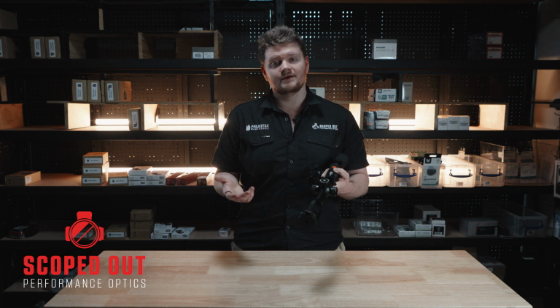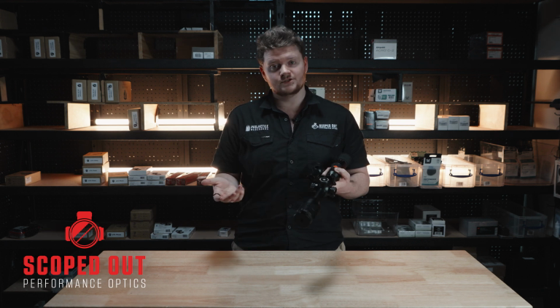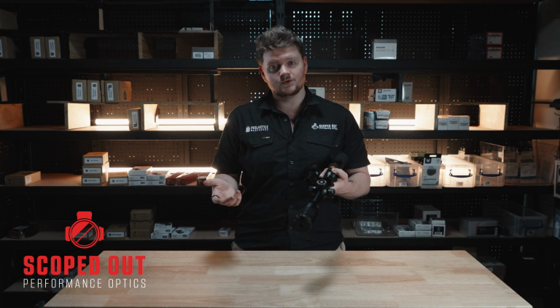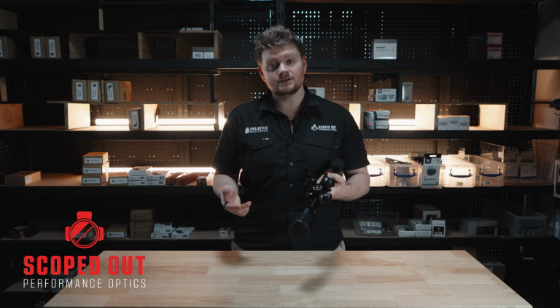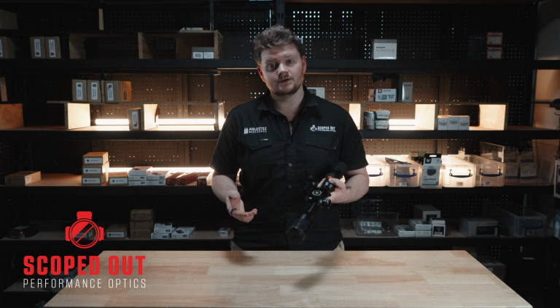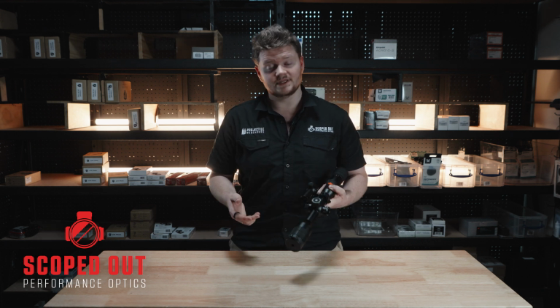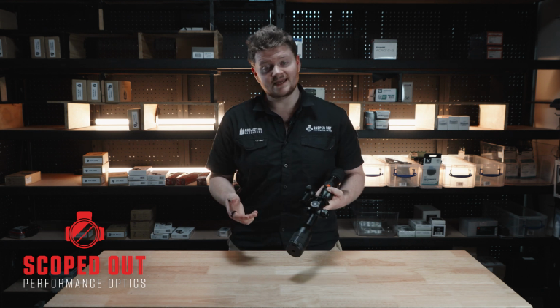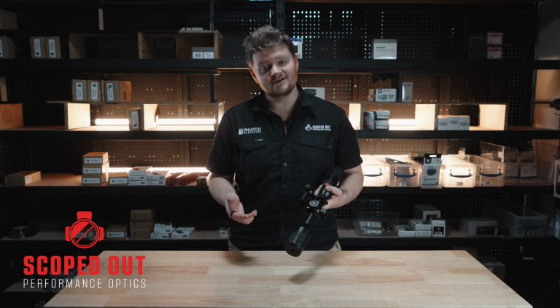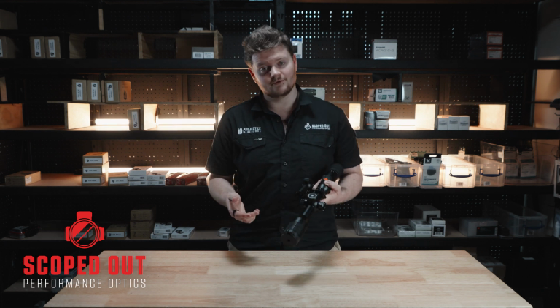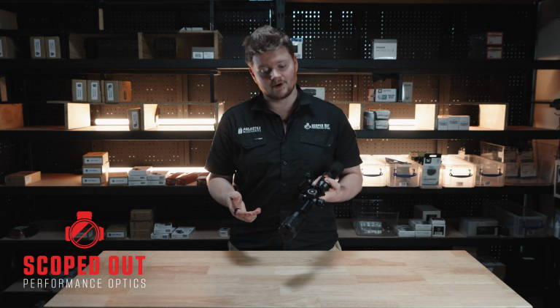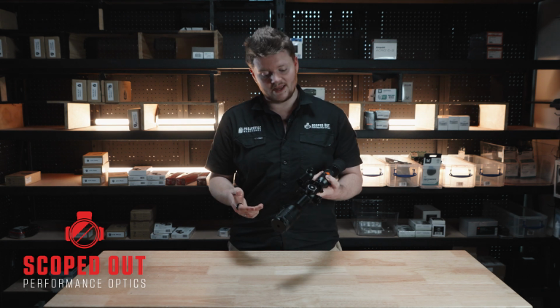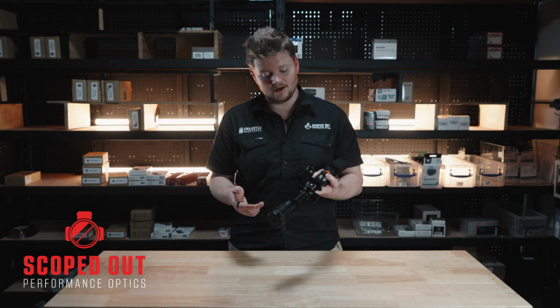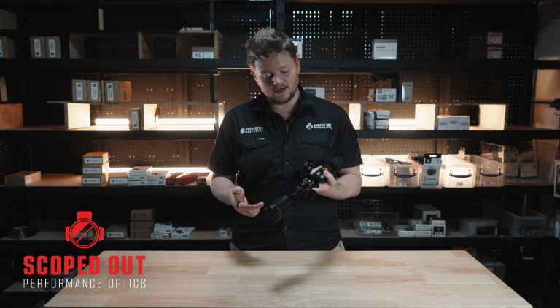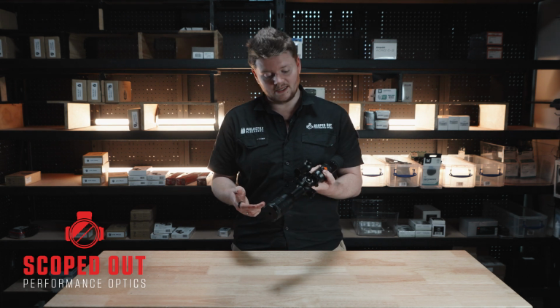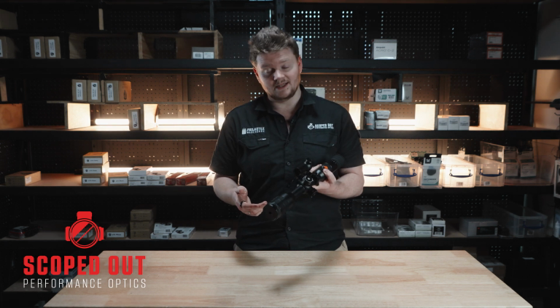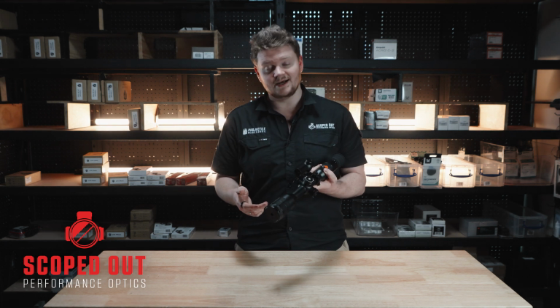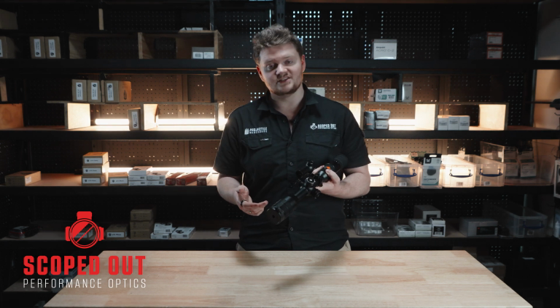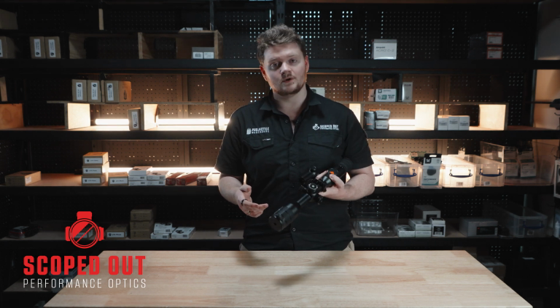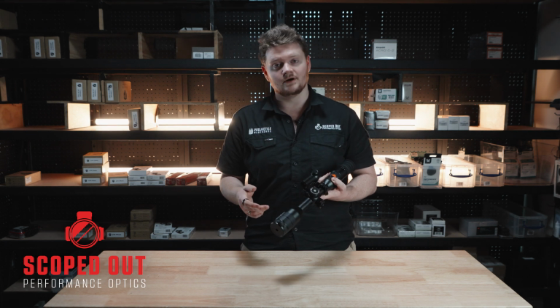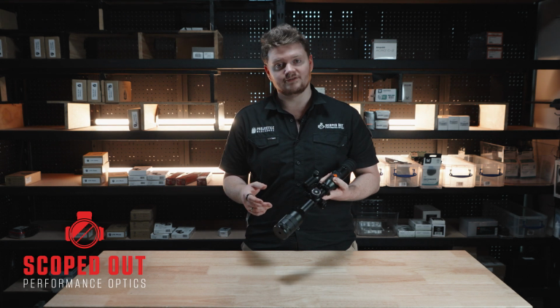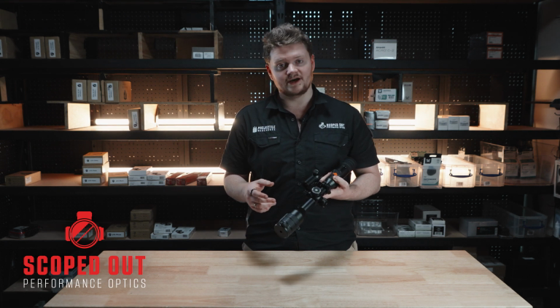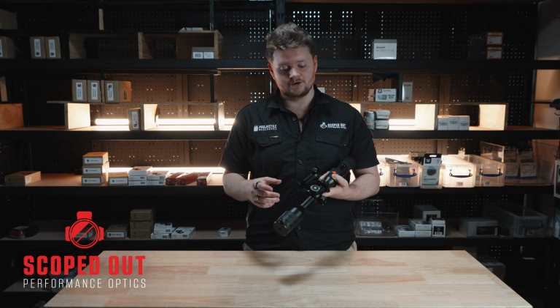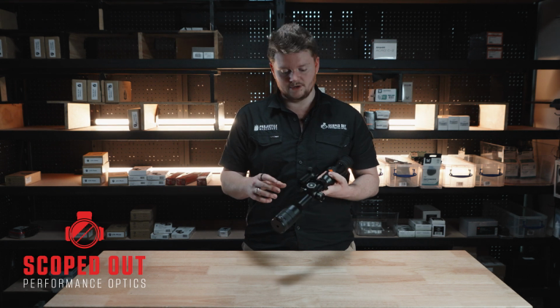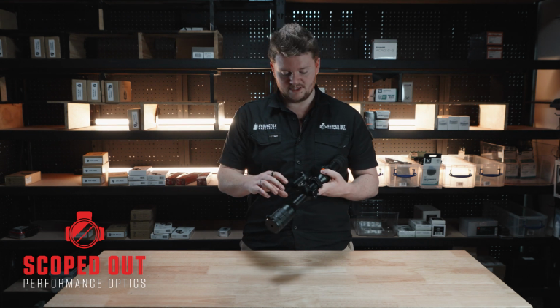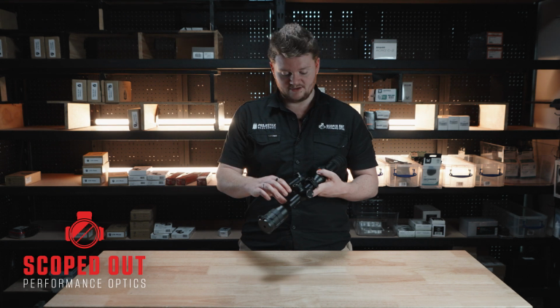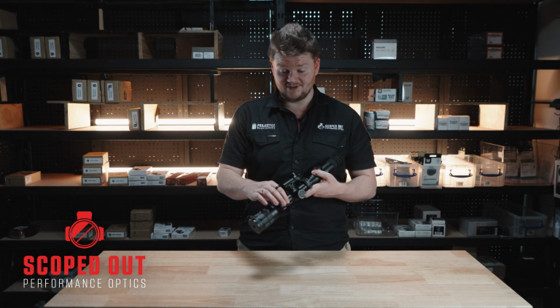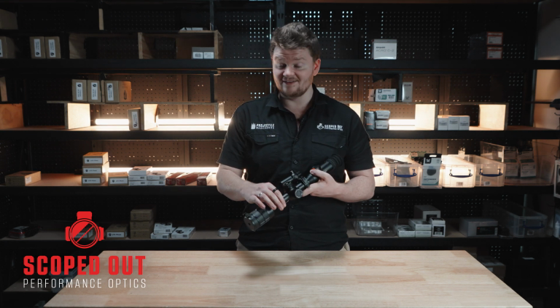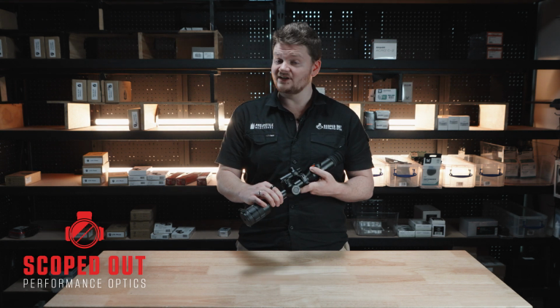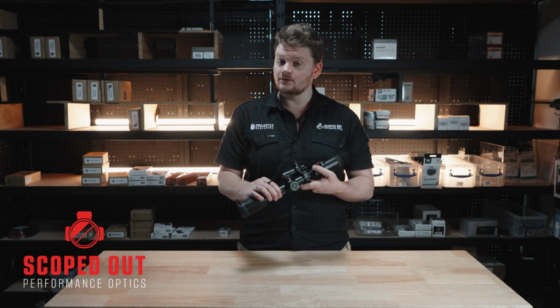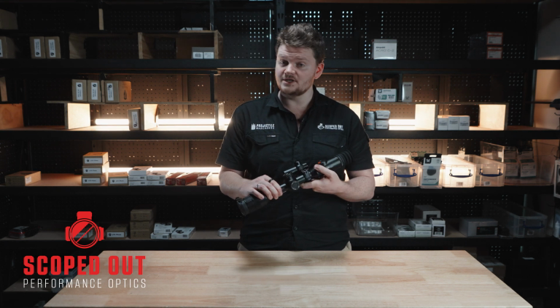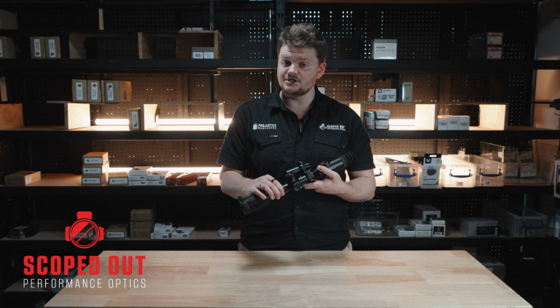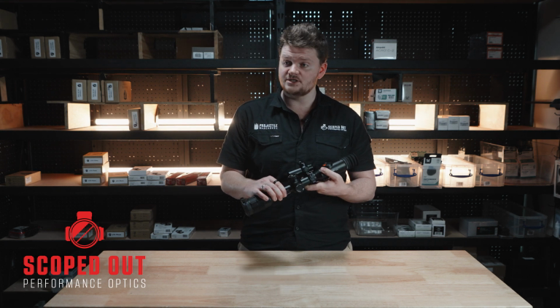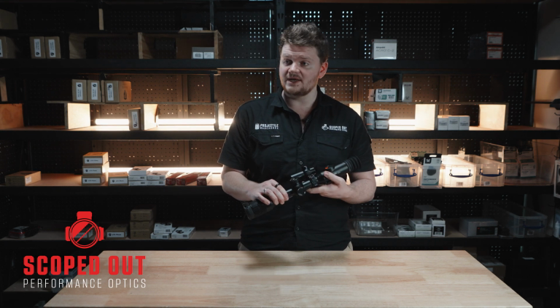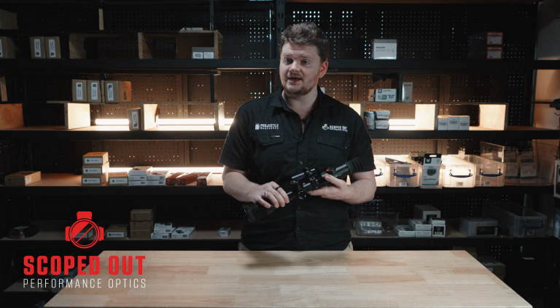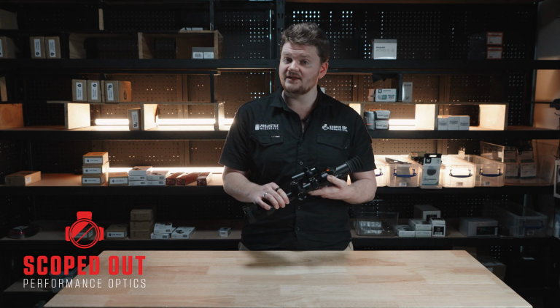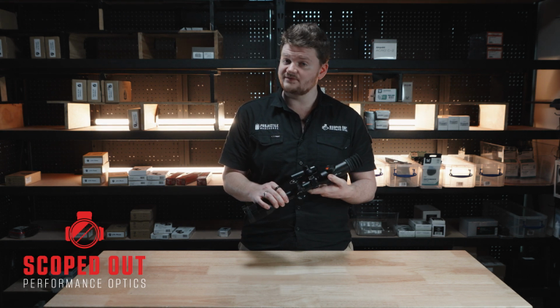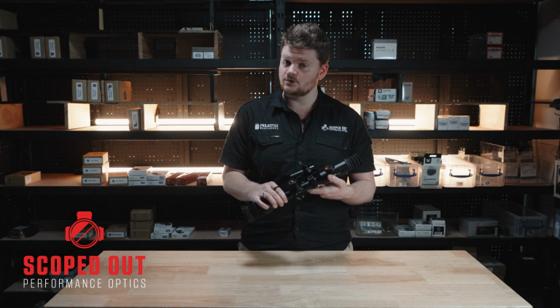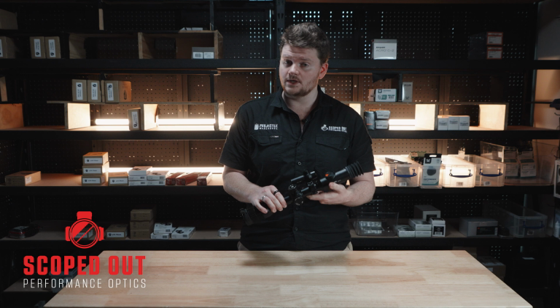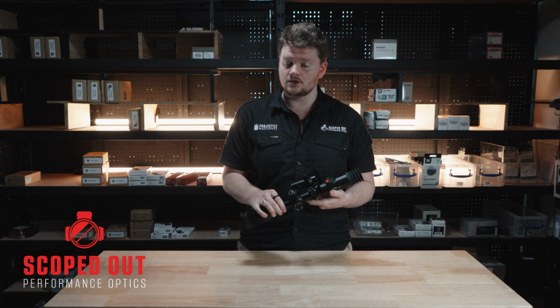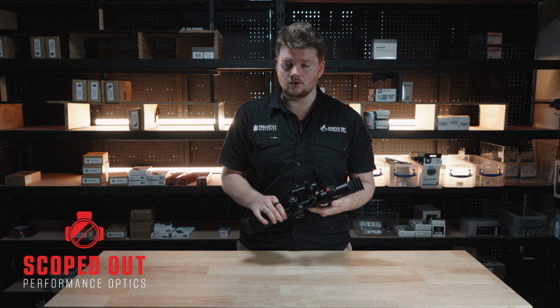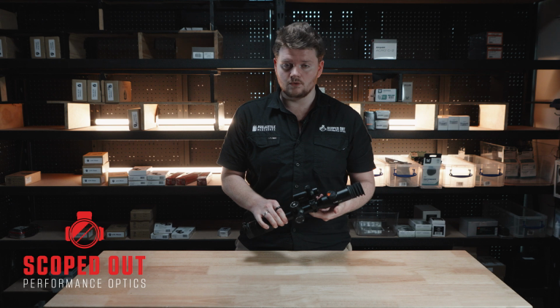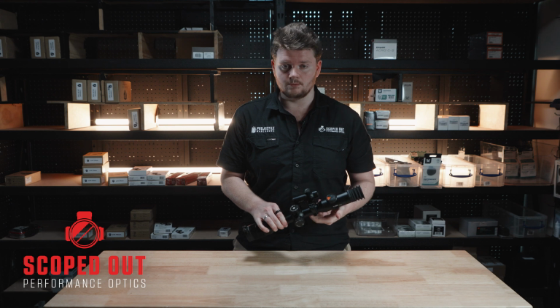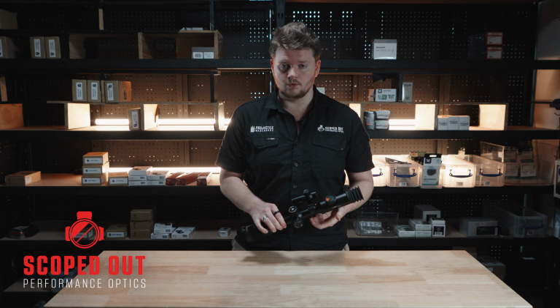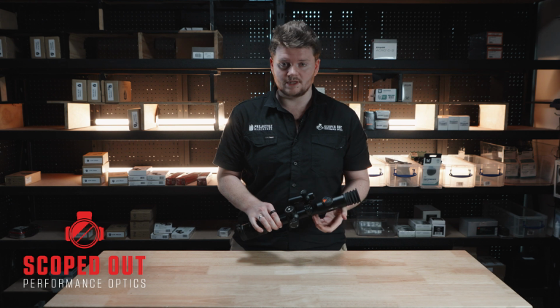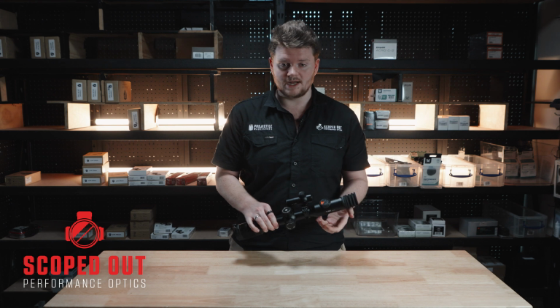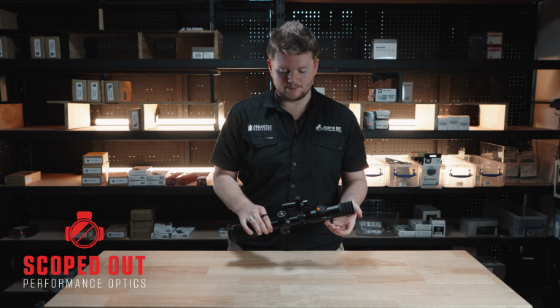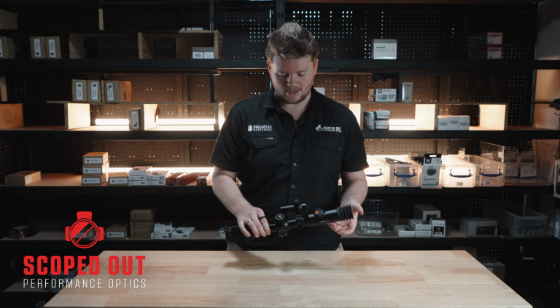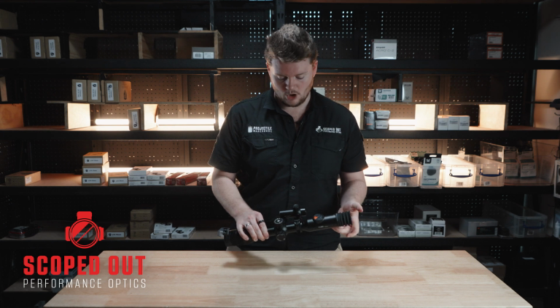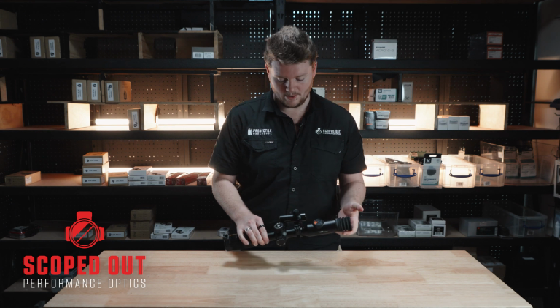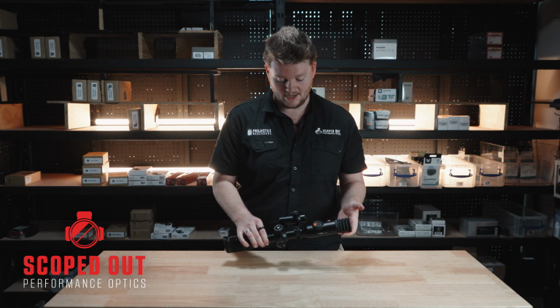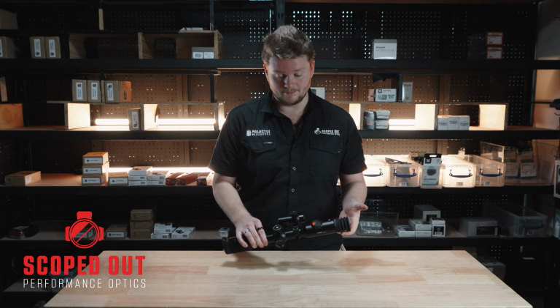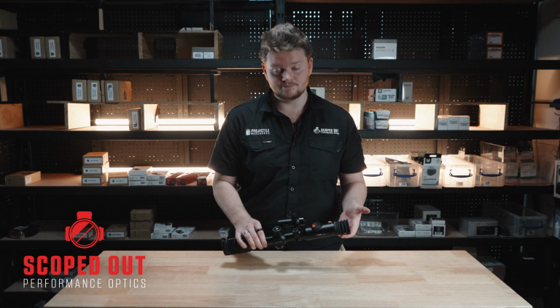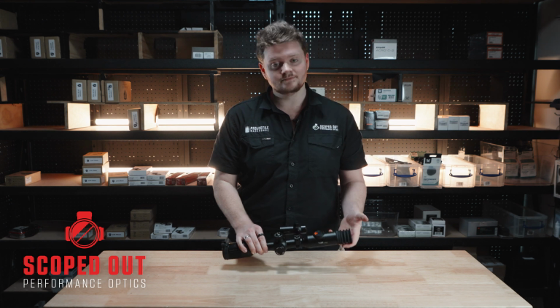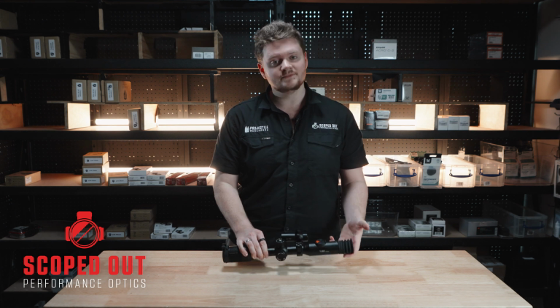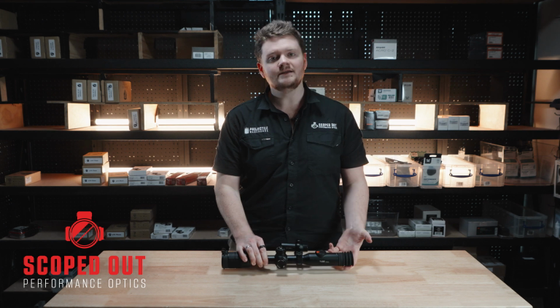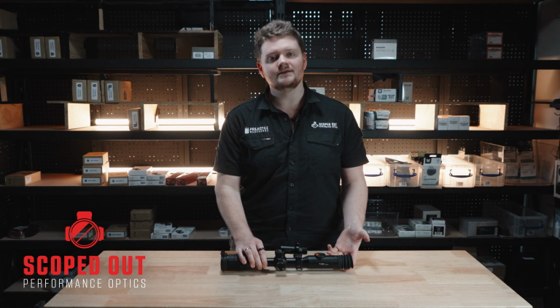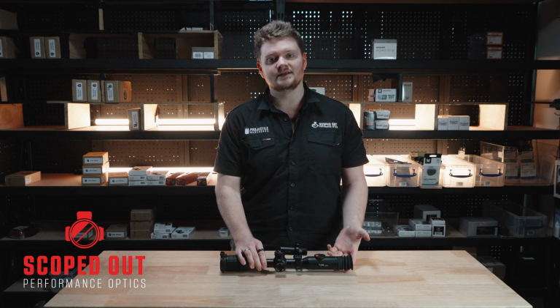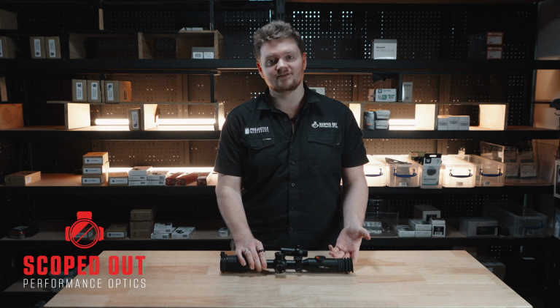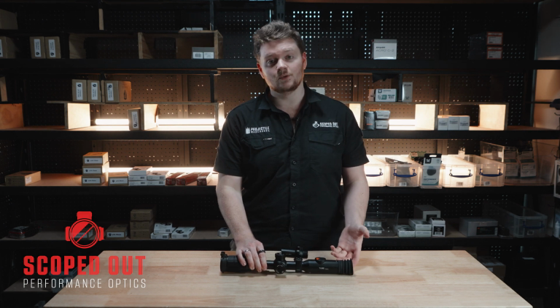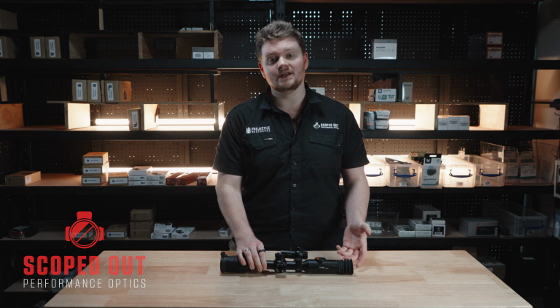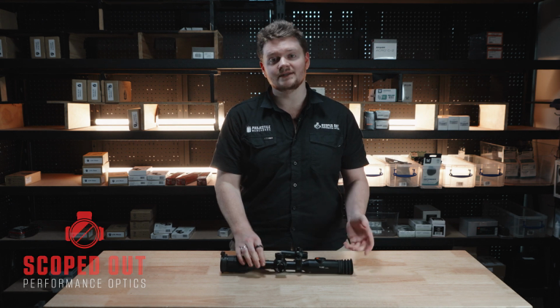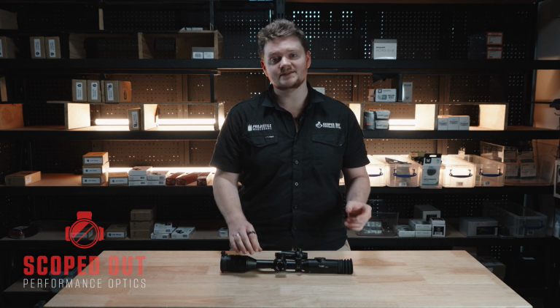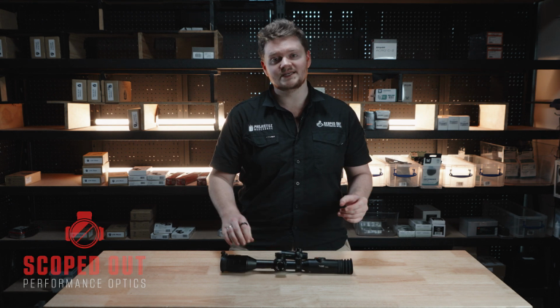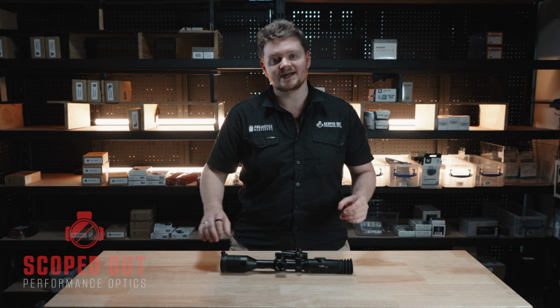That was a quick look at the InfraRay ILR 1200. If you have any questions about it, give us a quick call — we're more than happy to help out. Have a good one, see ya.